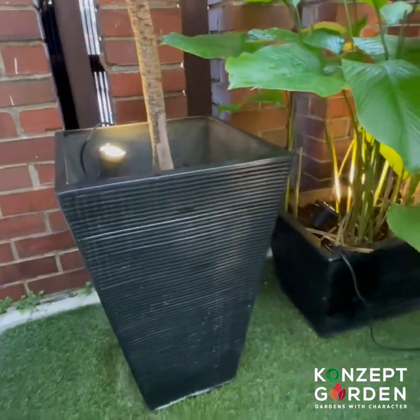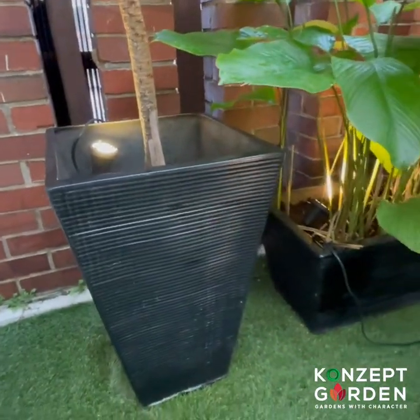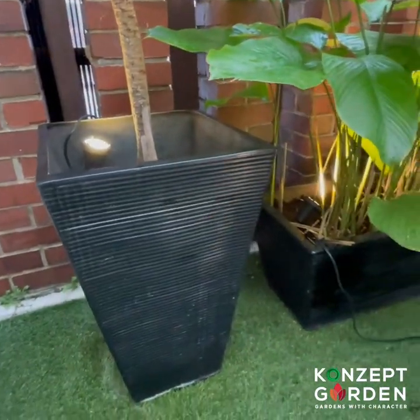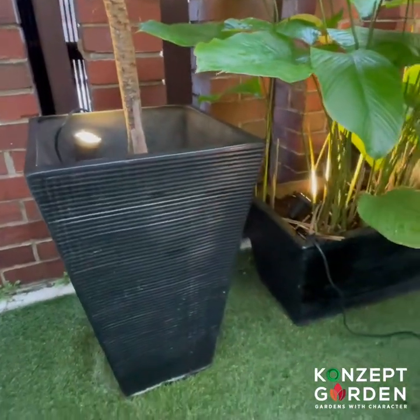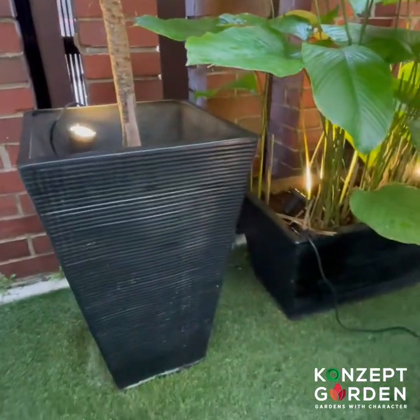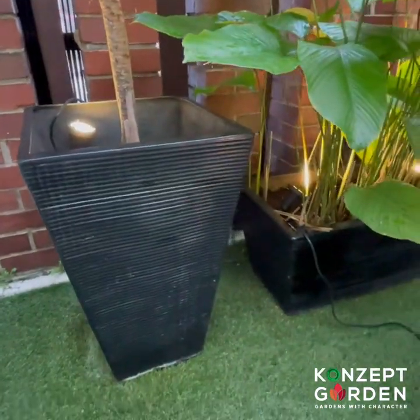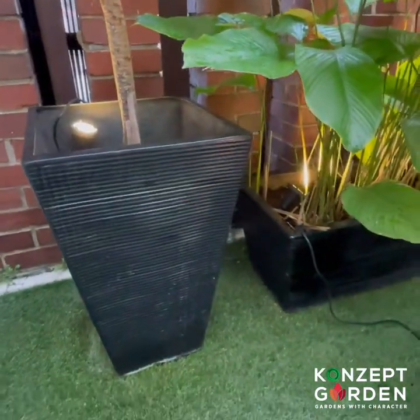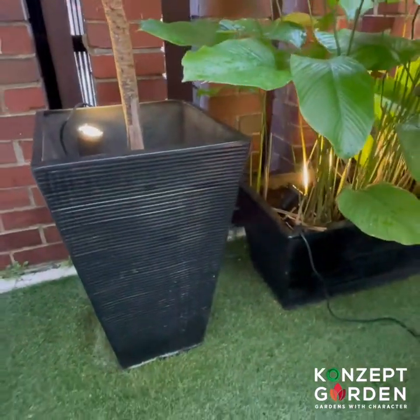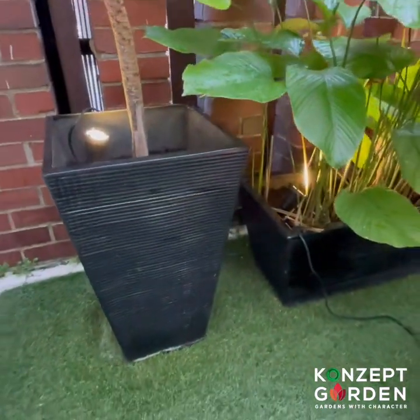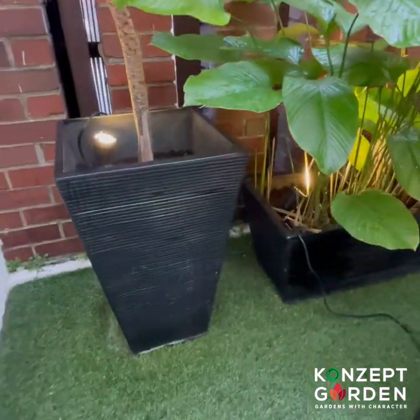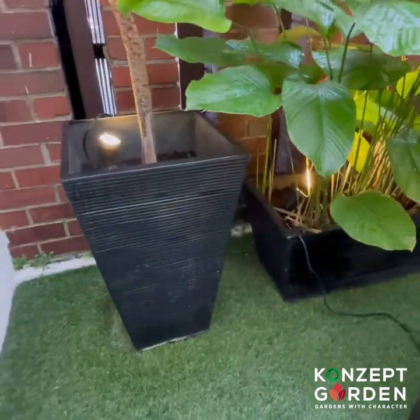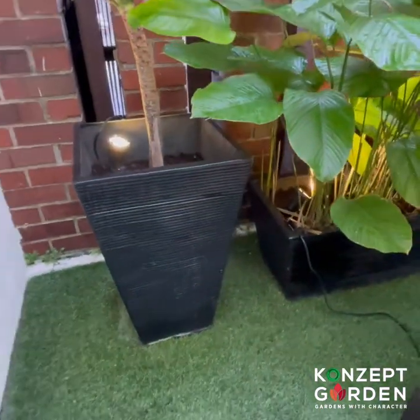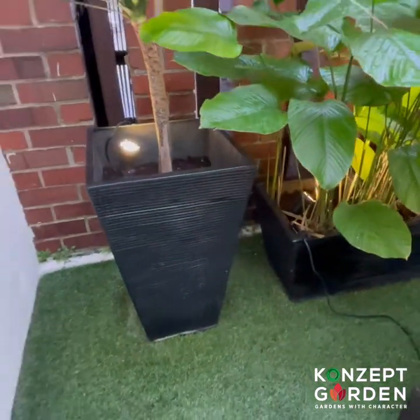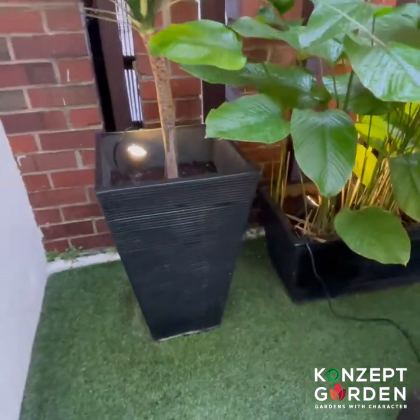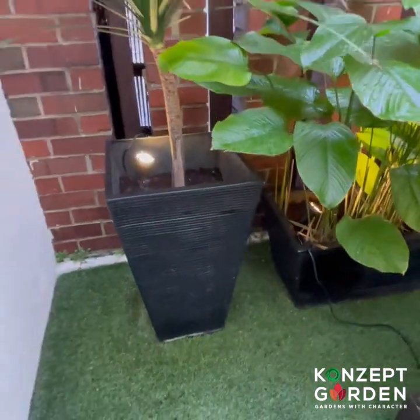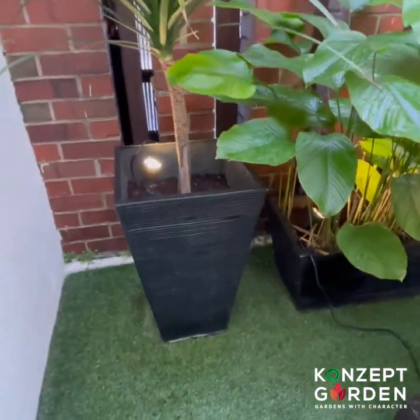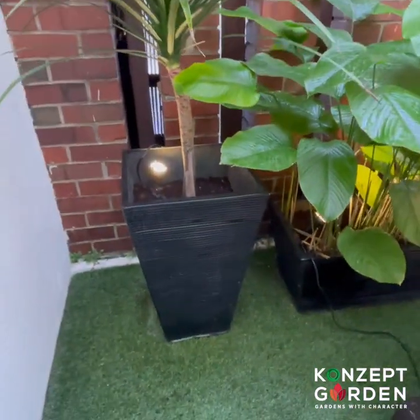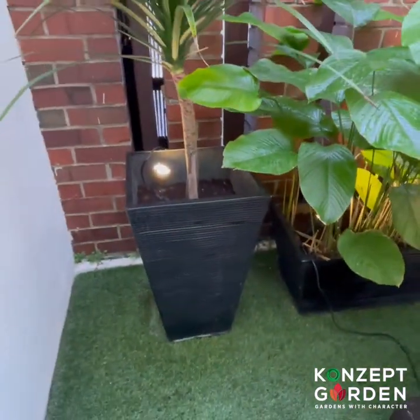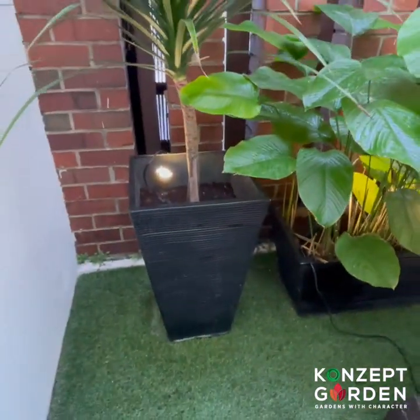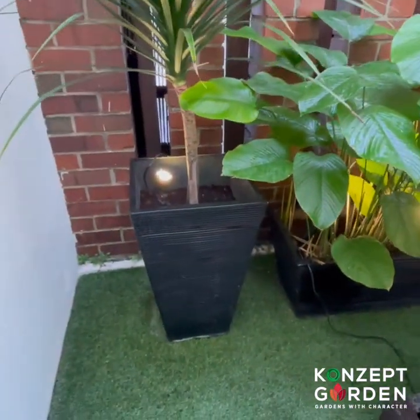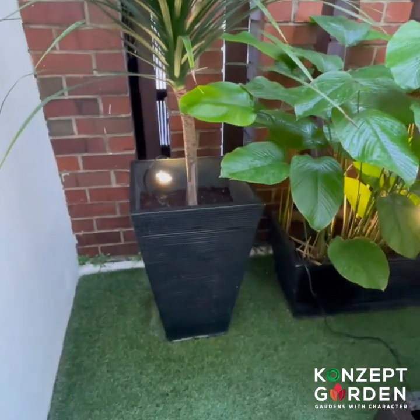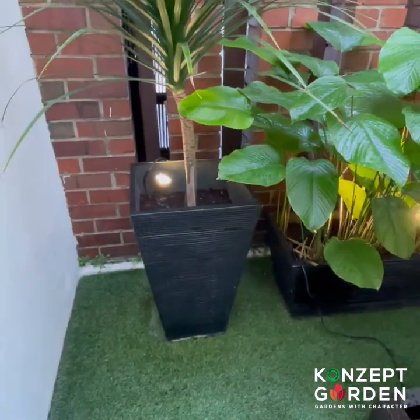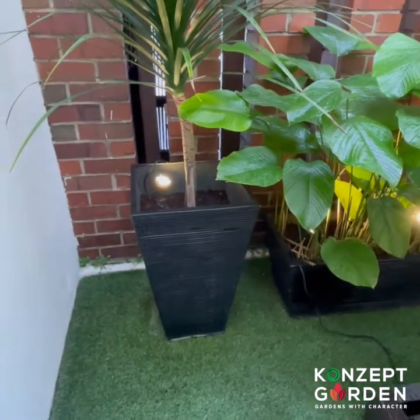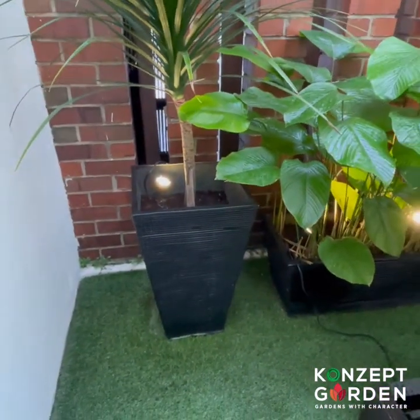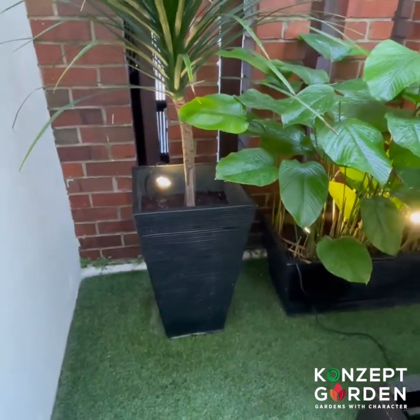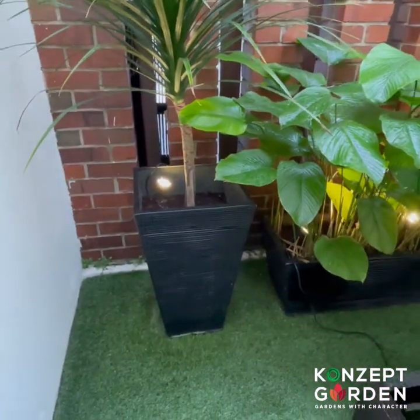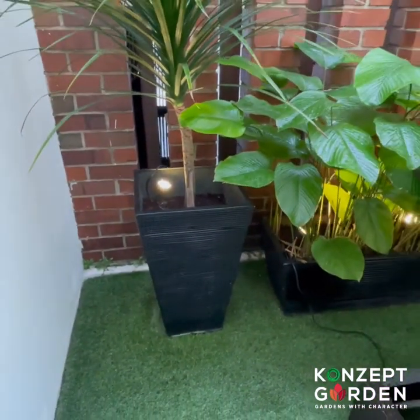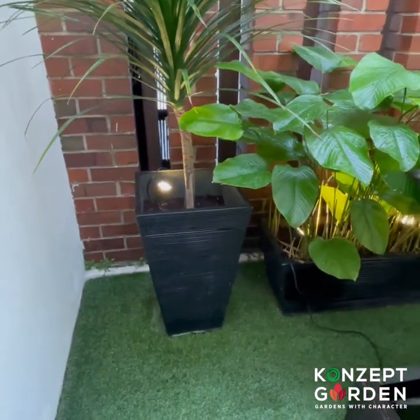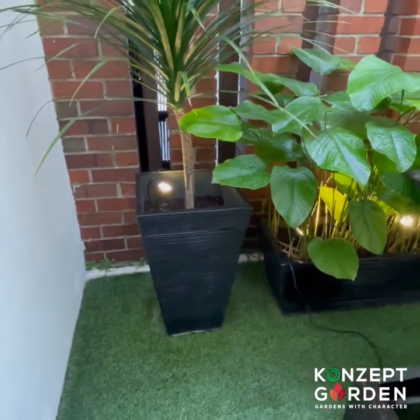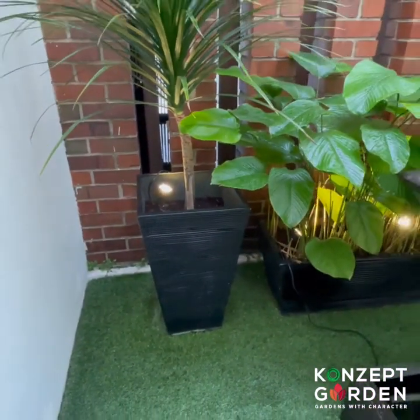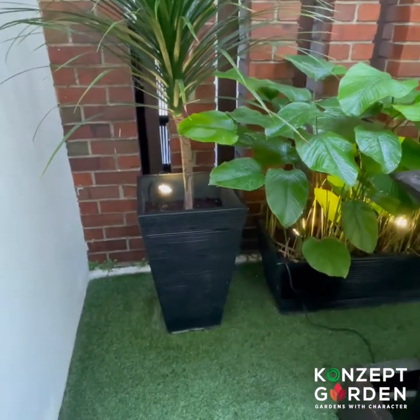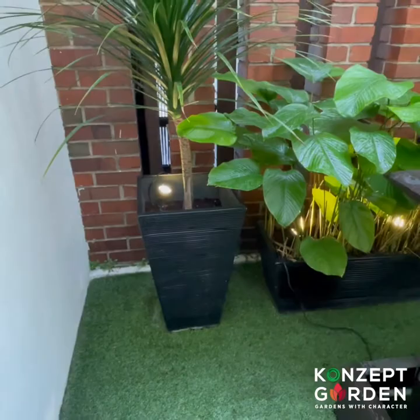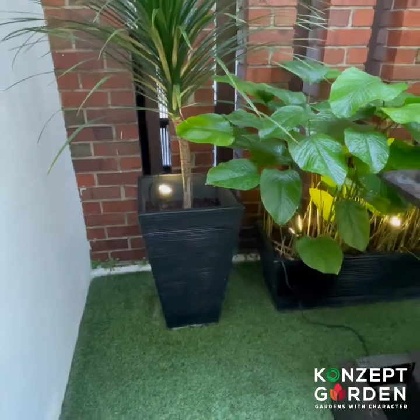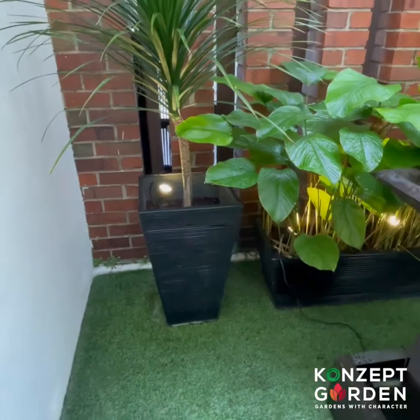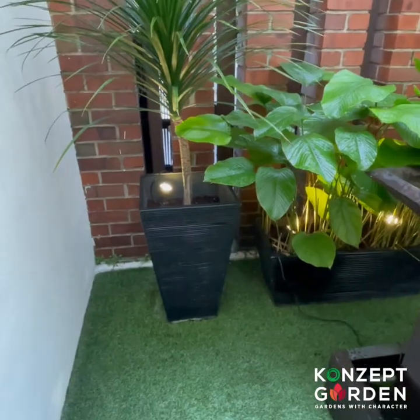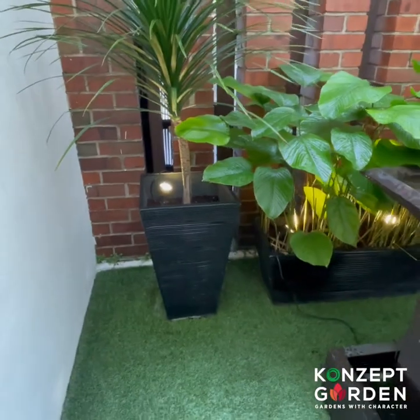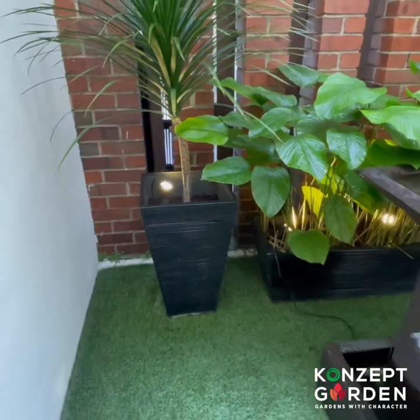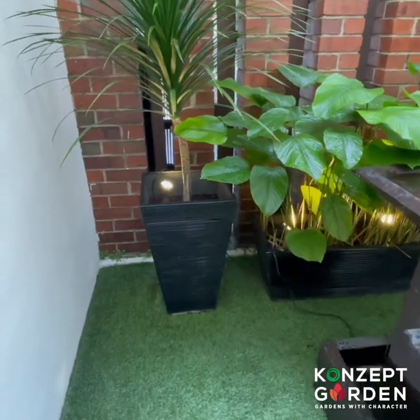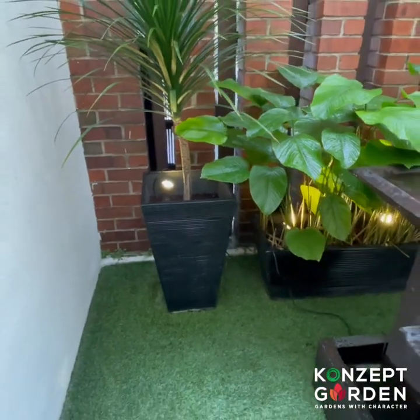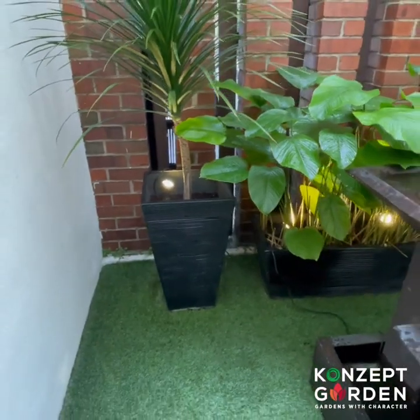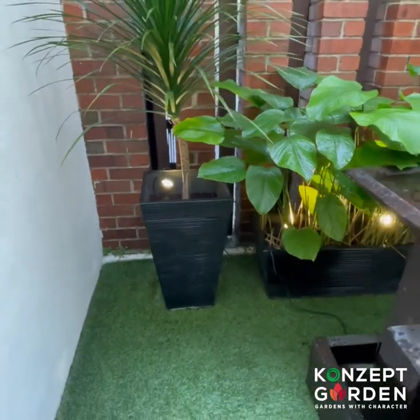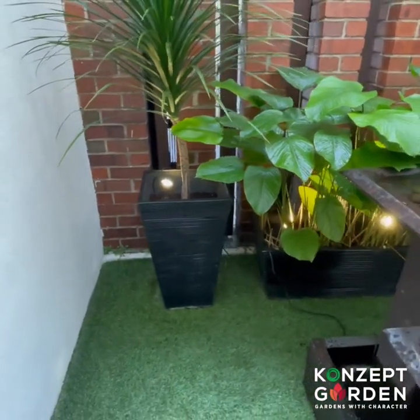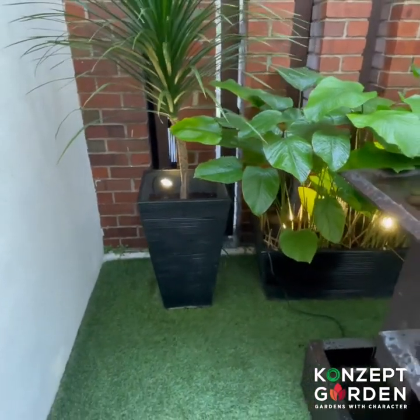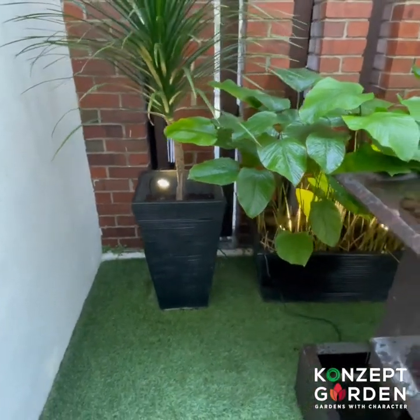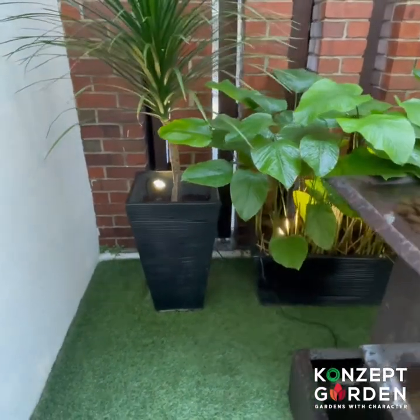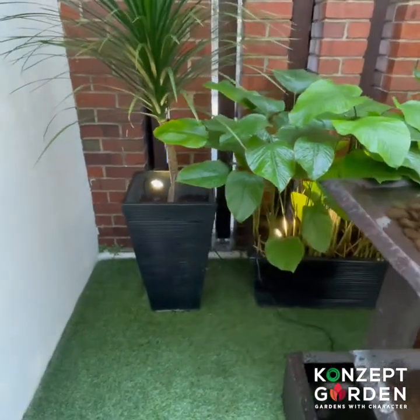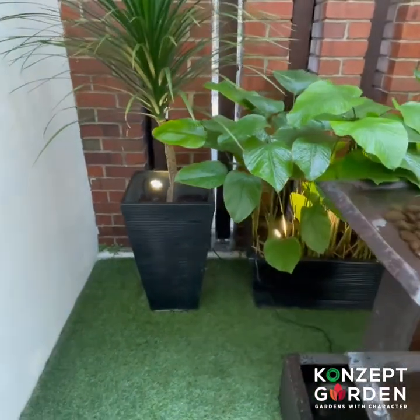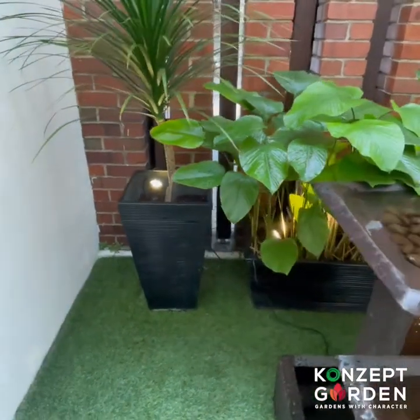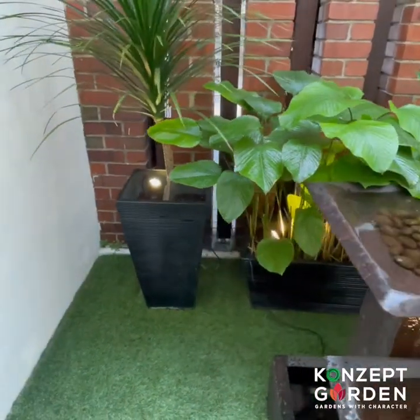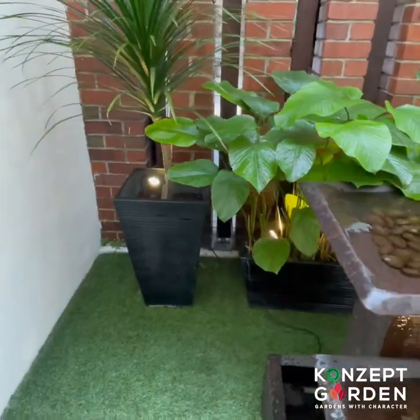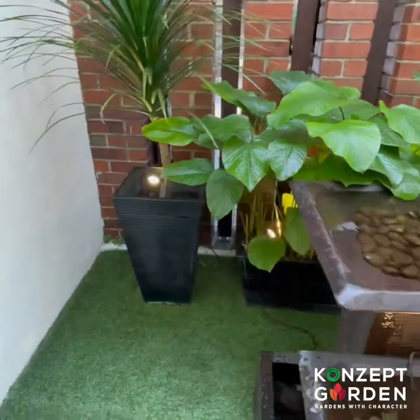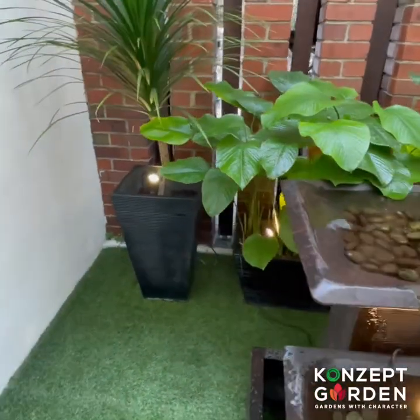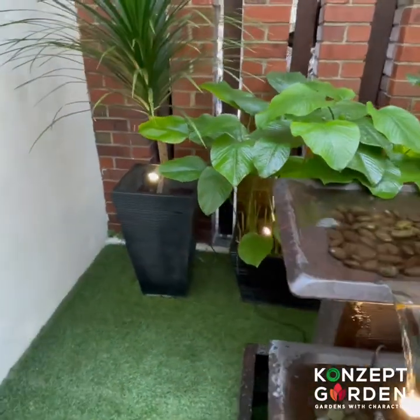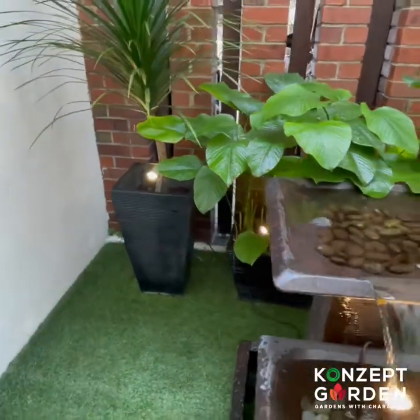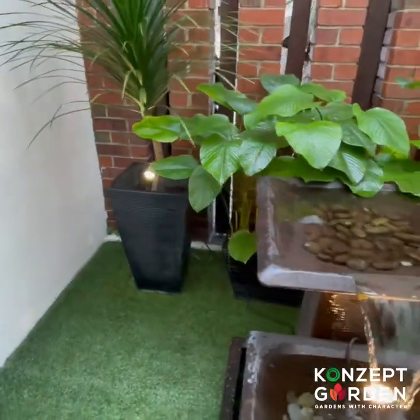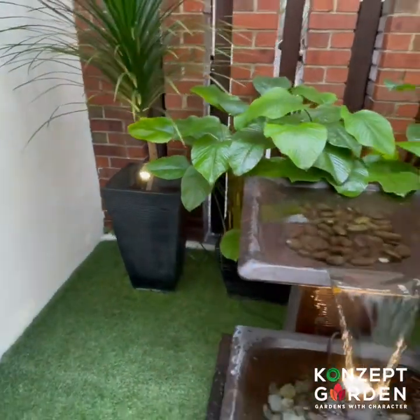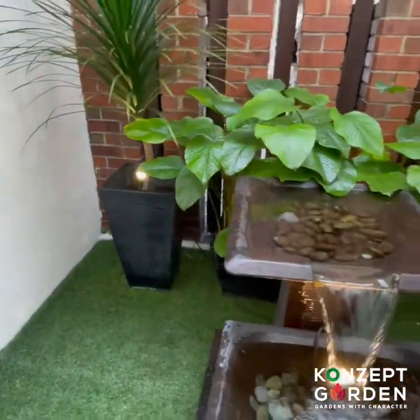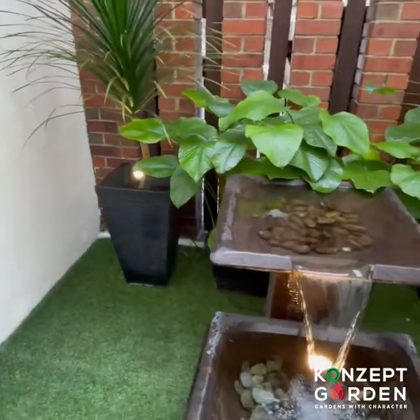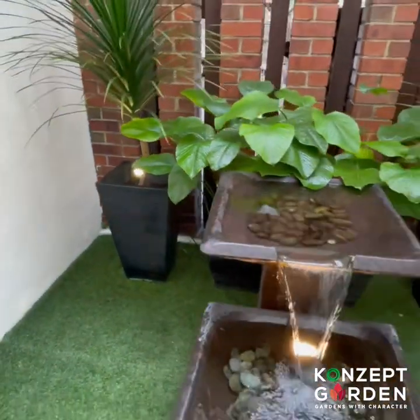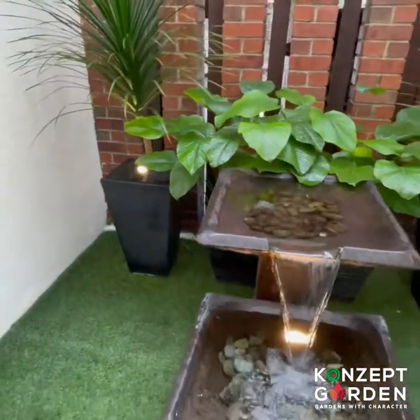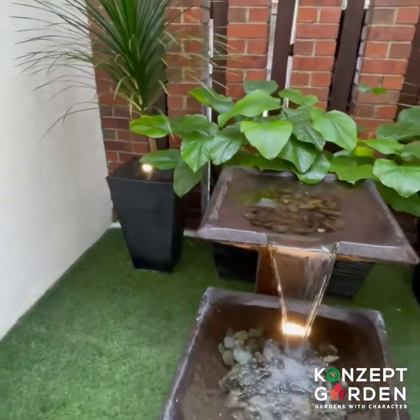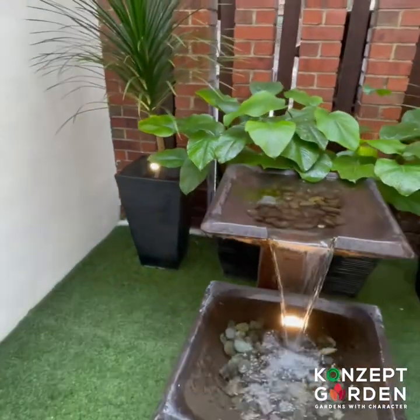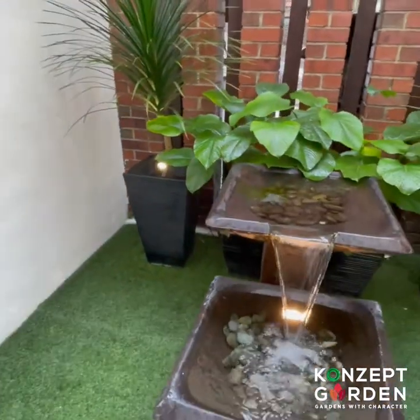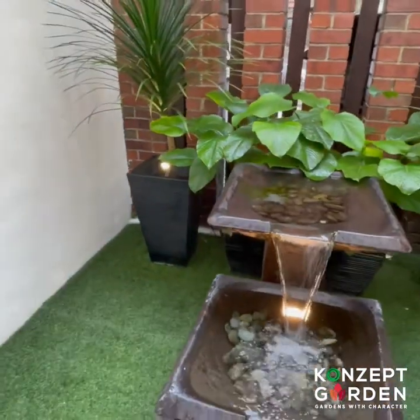So if you're looking for pots or planters for your home, I would suggest you grab them from Konzak Garden — you will not regret it.